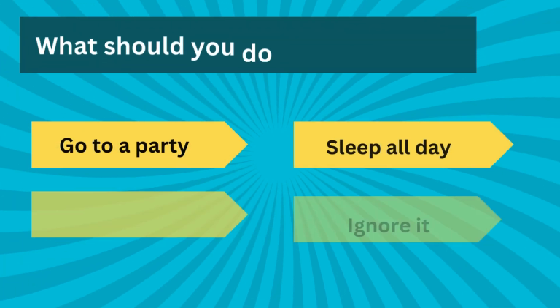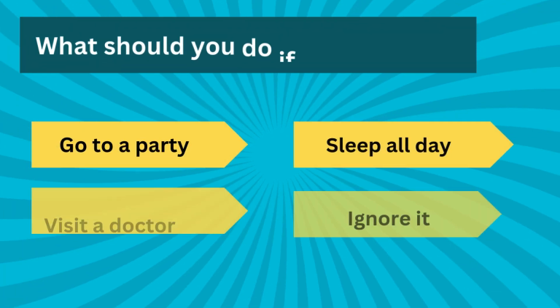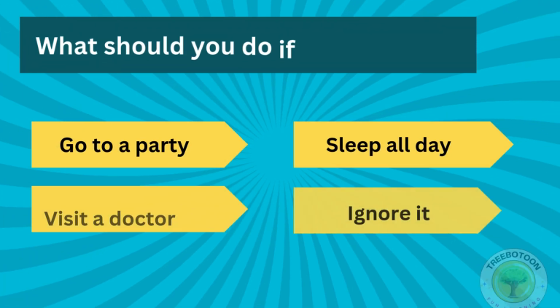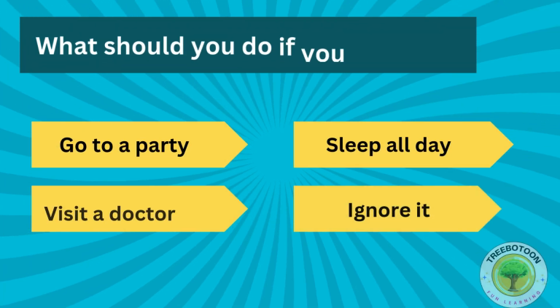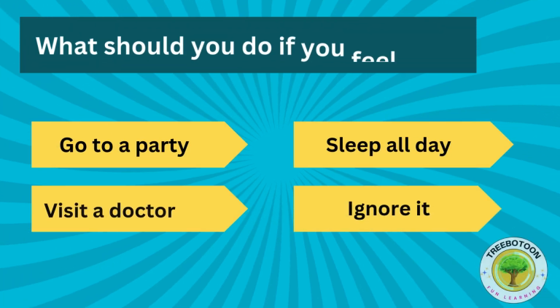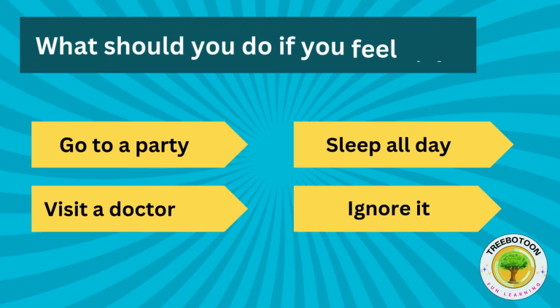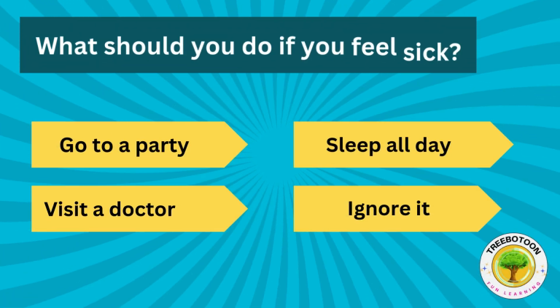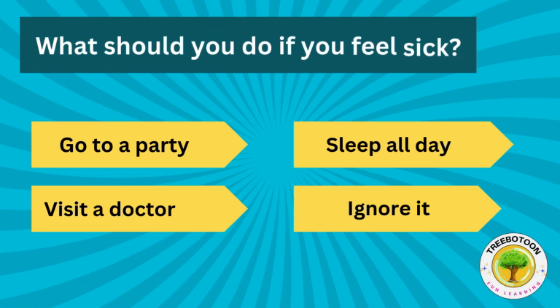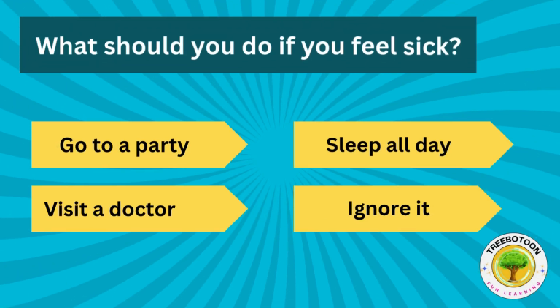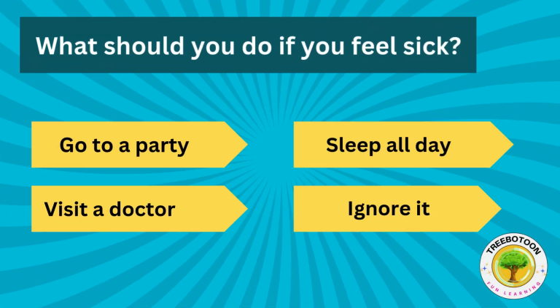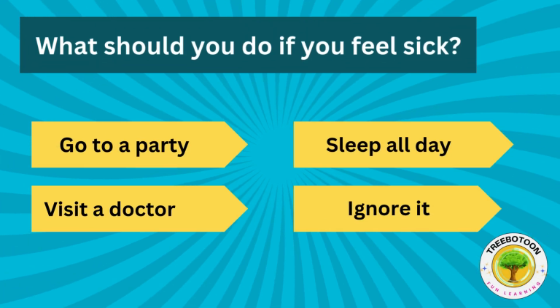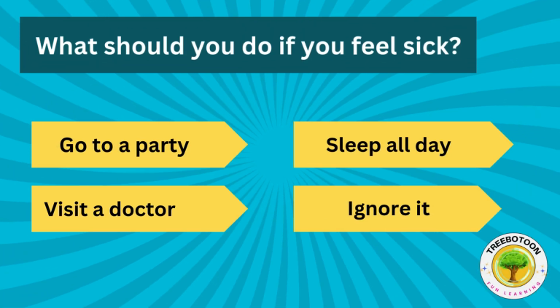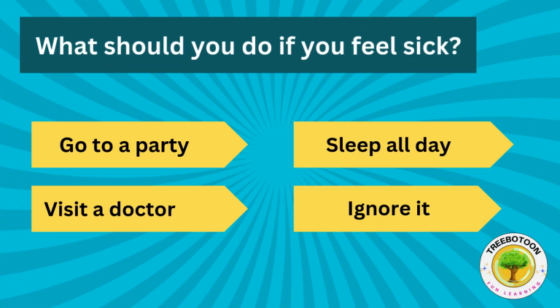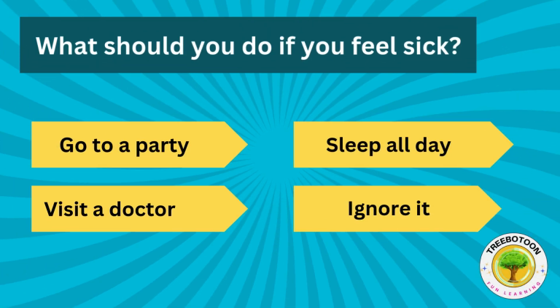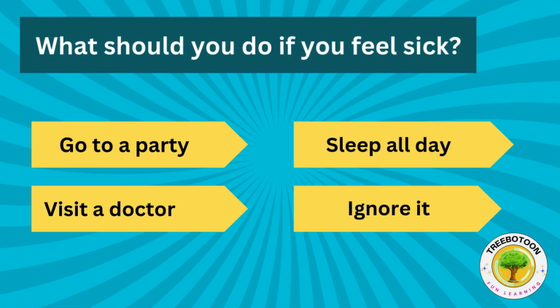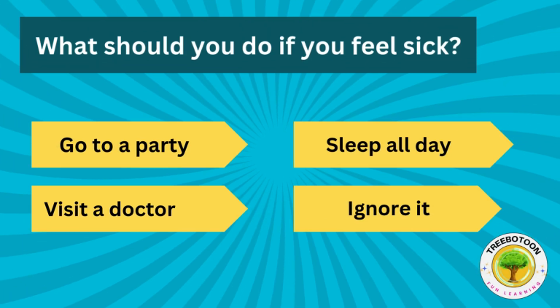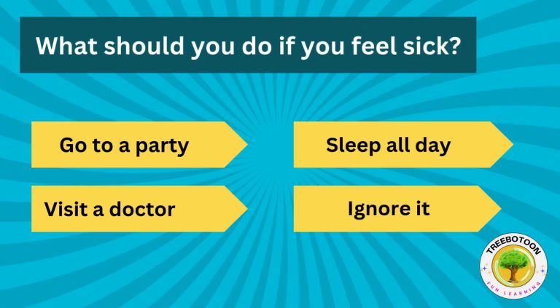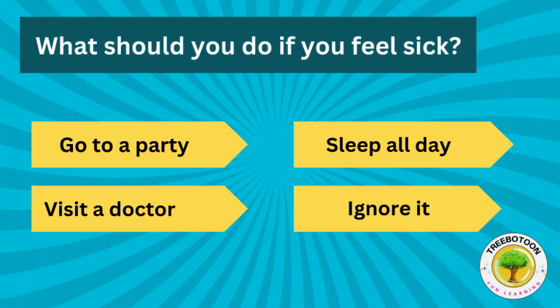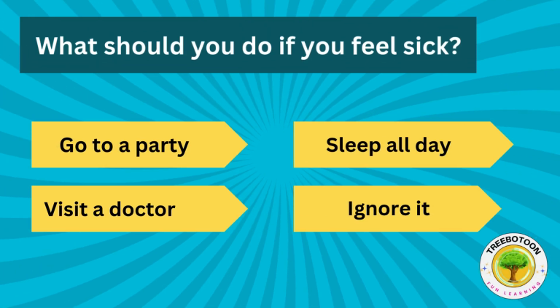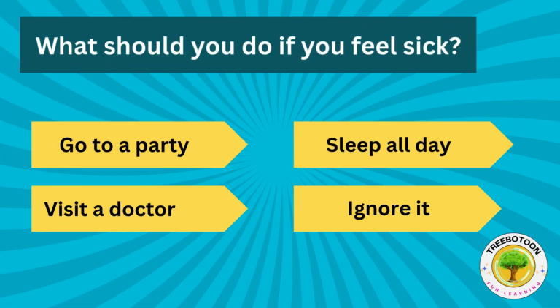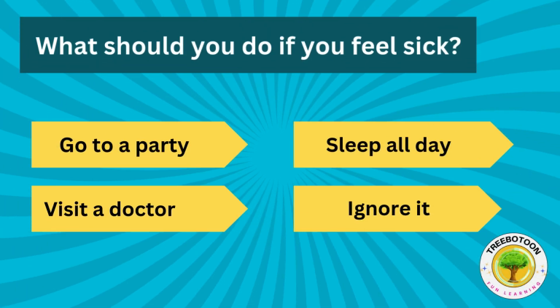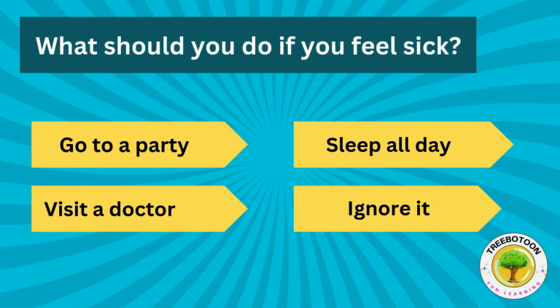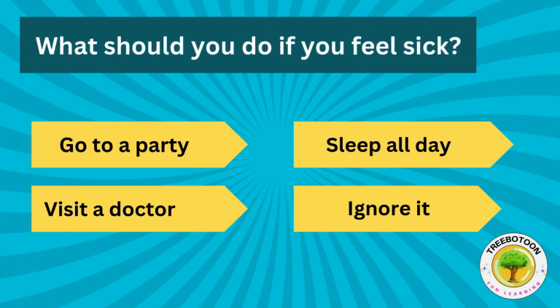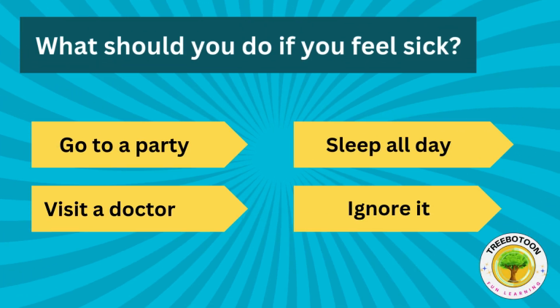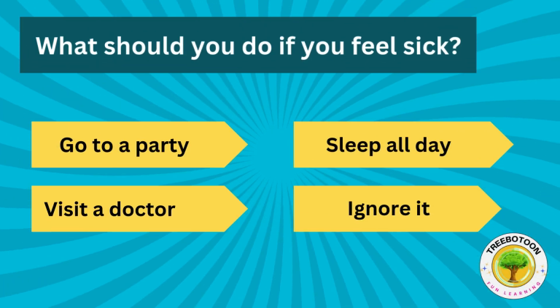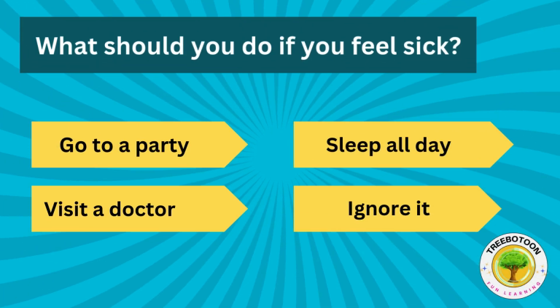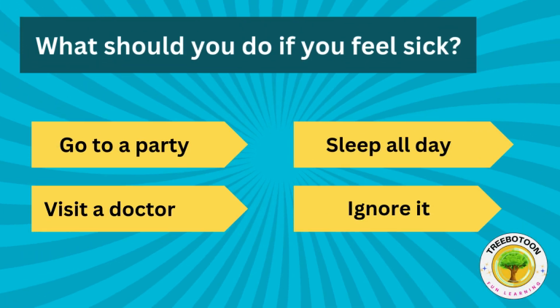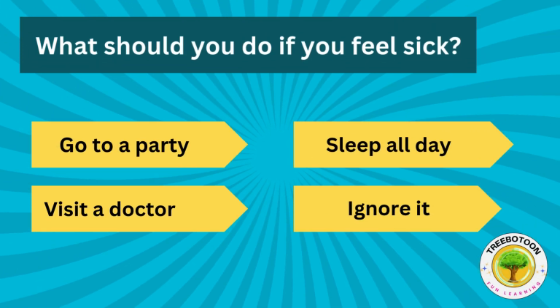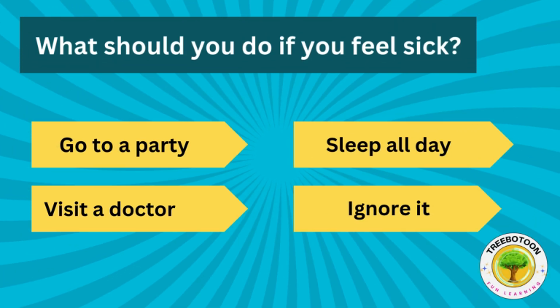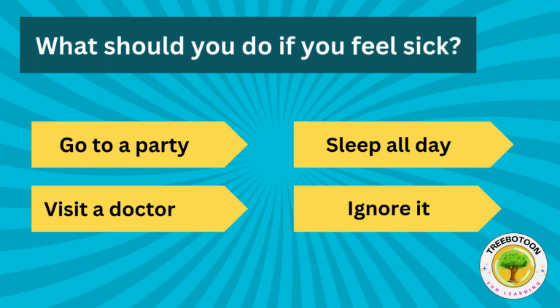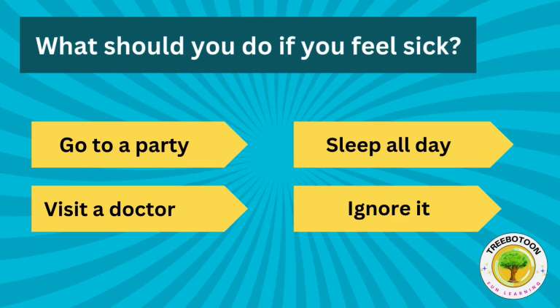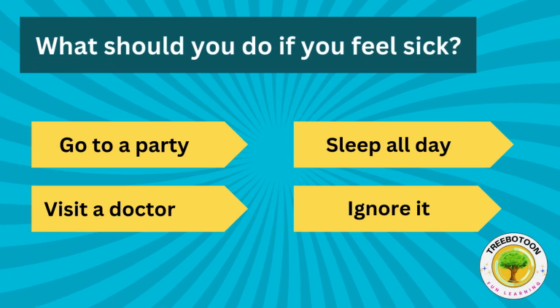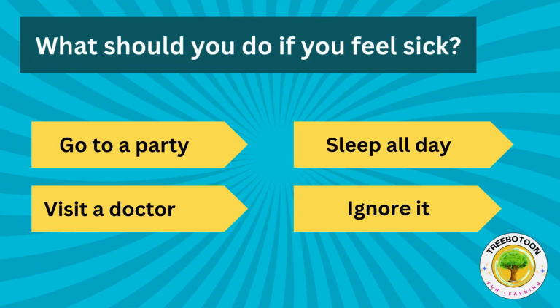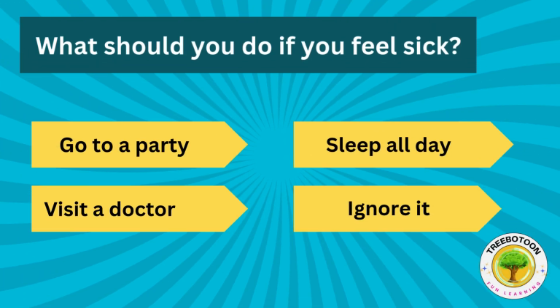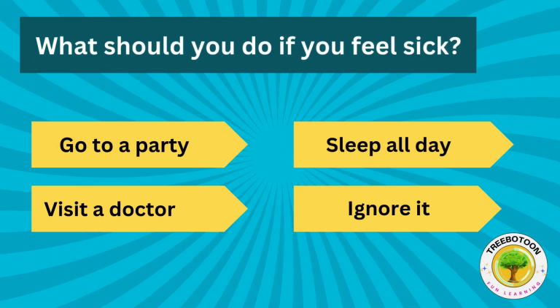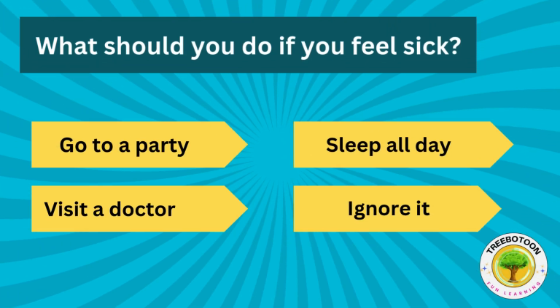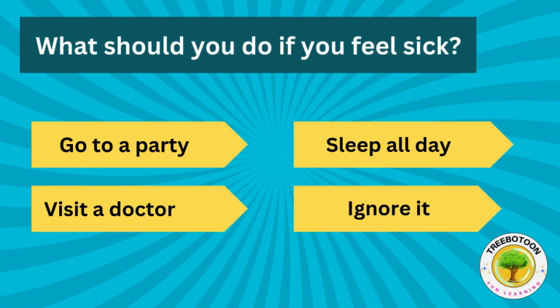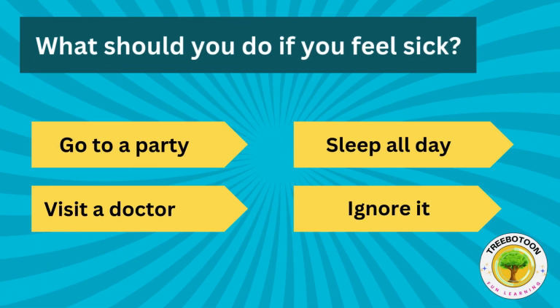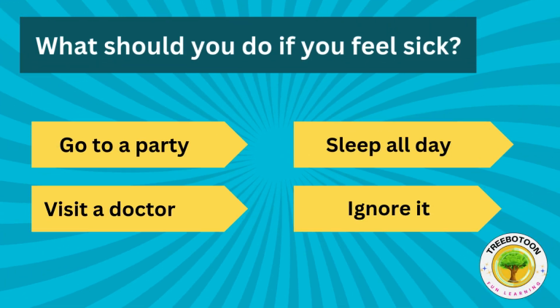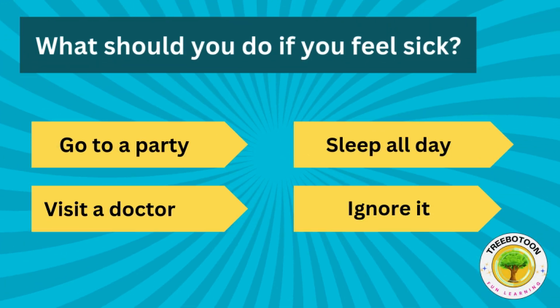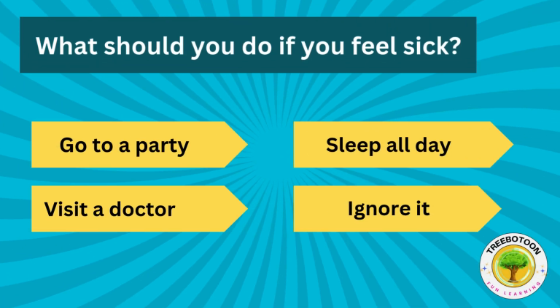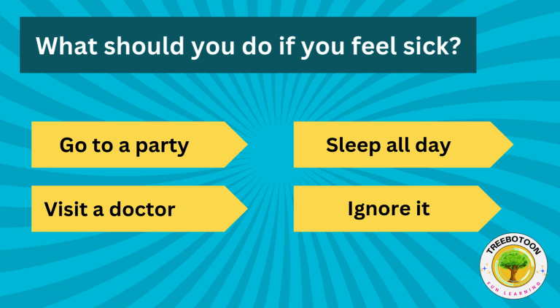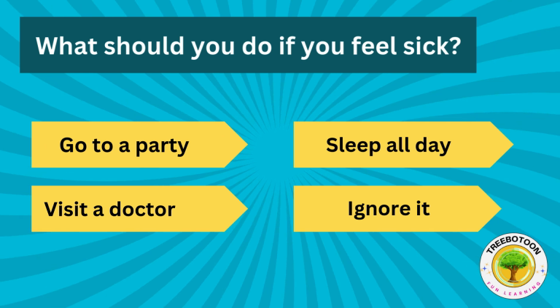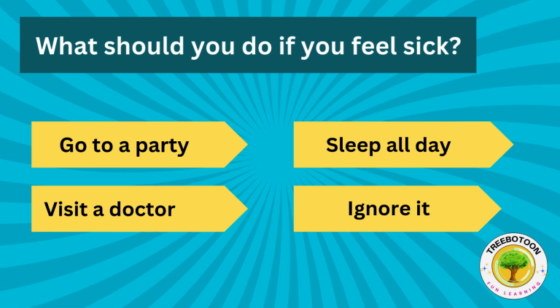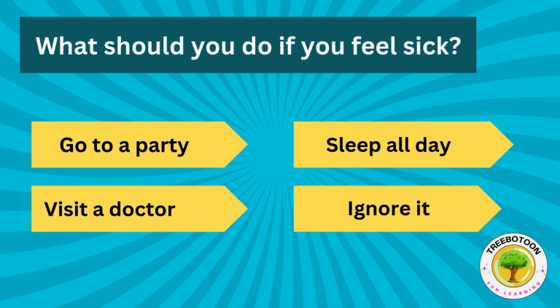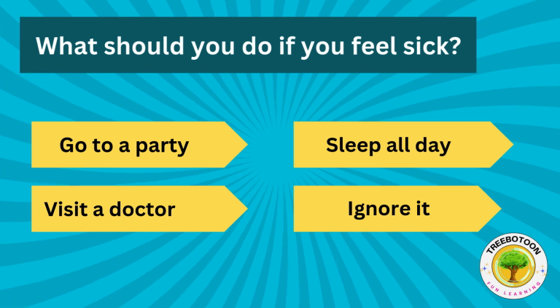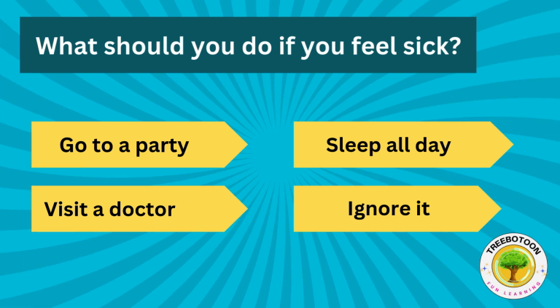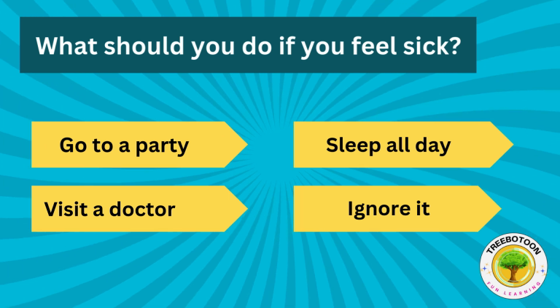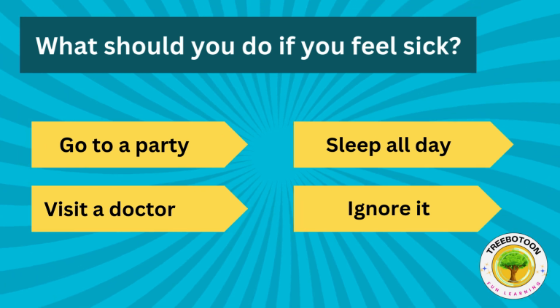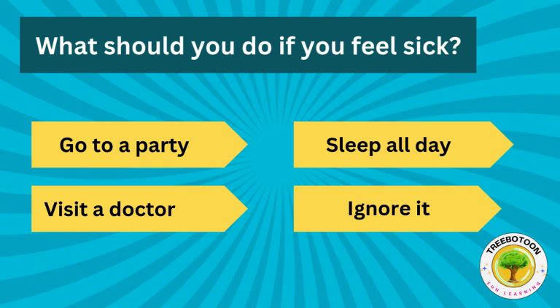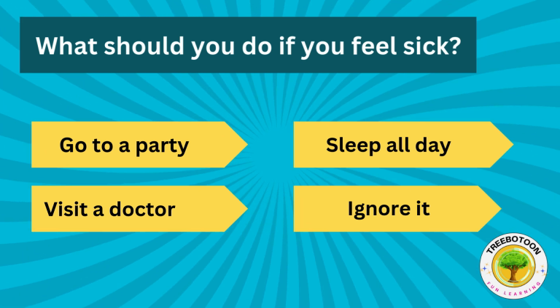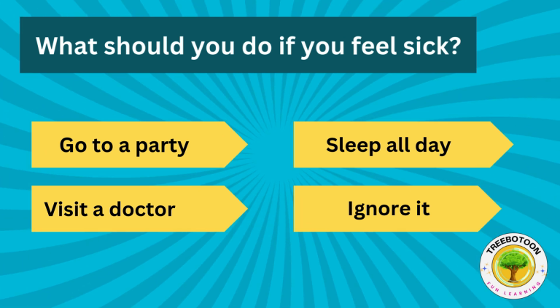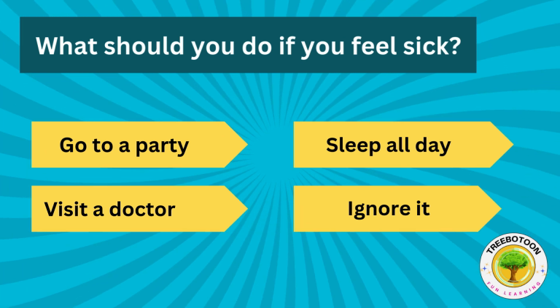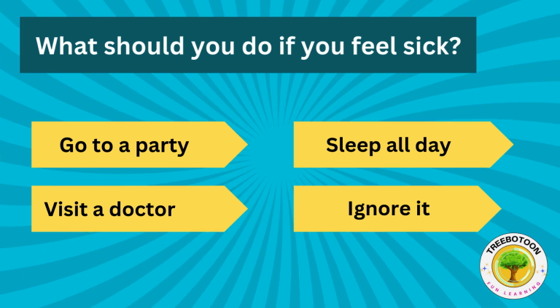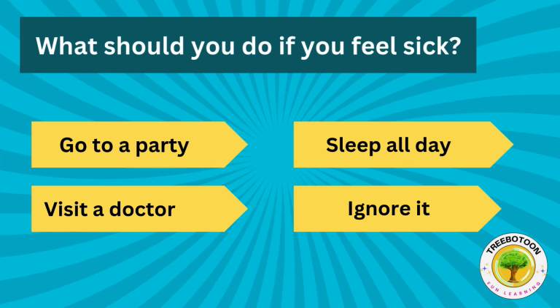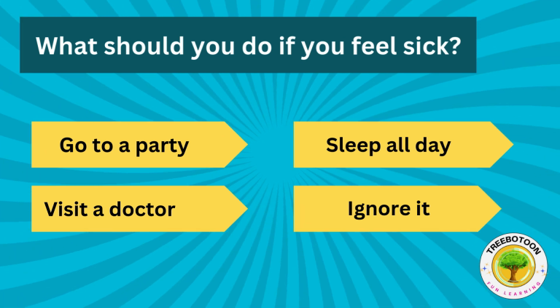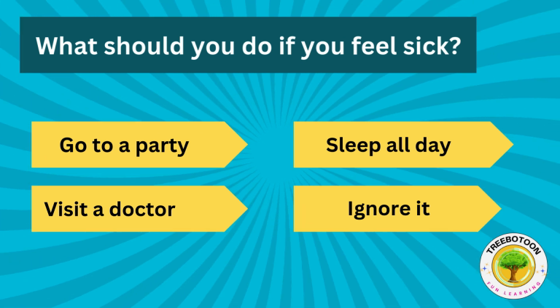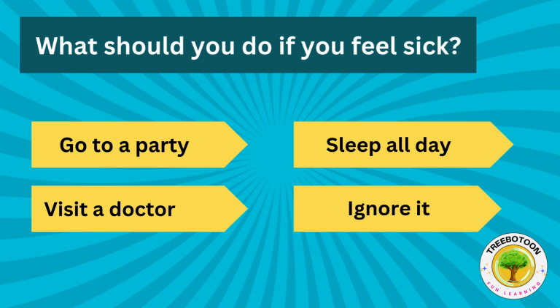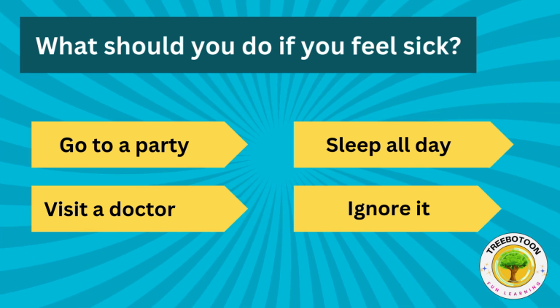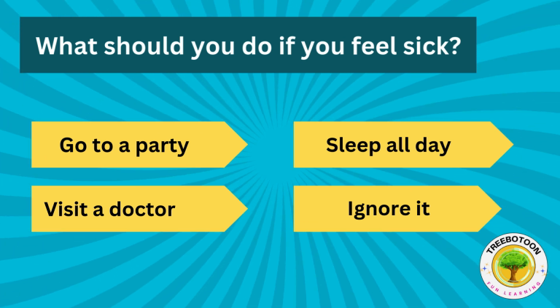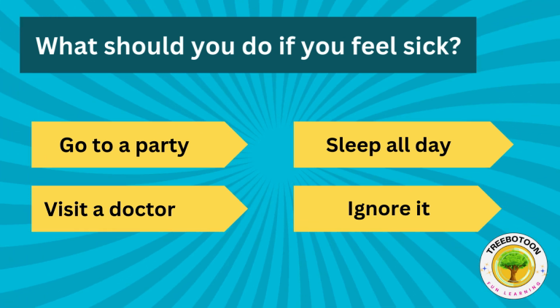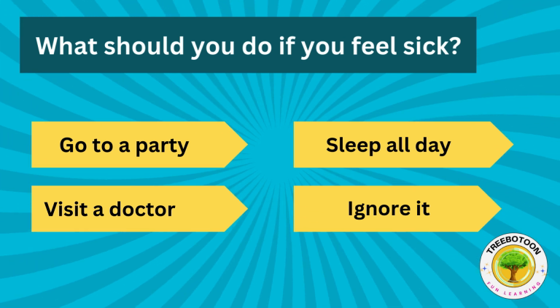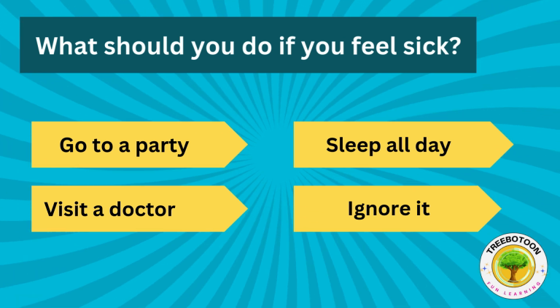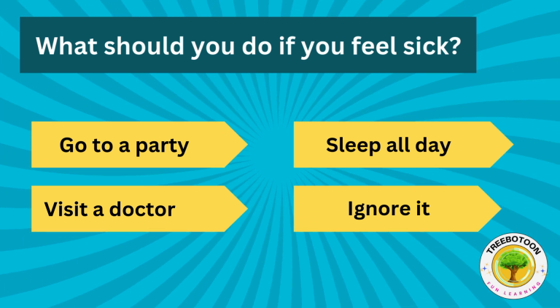What should you do if you feel sick? Go to a party, sleep all day, visit a doctor or ignore it?